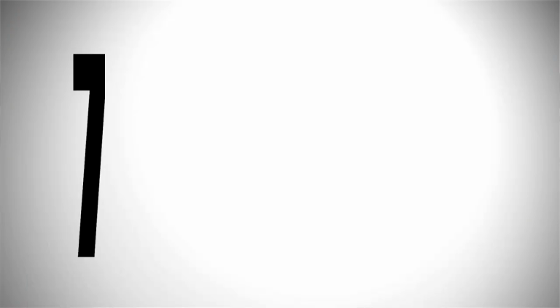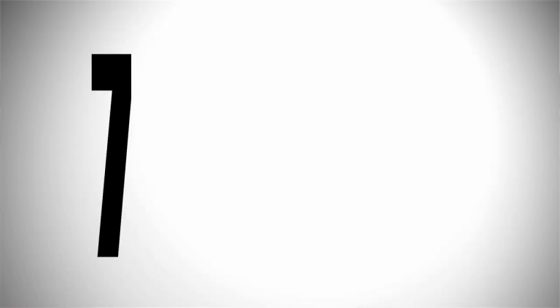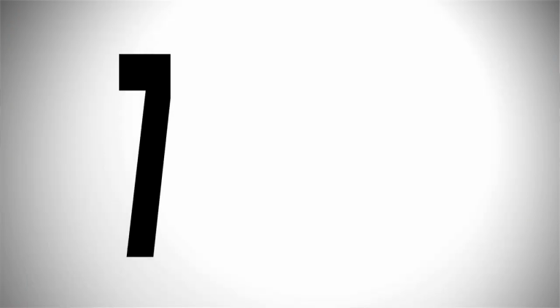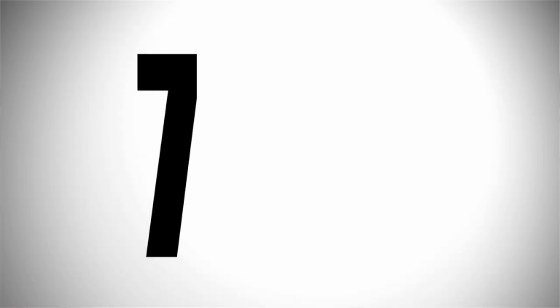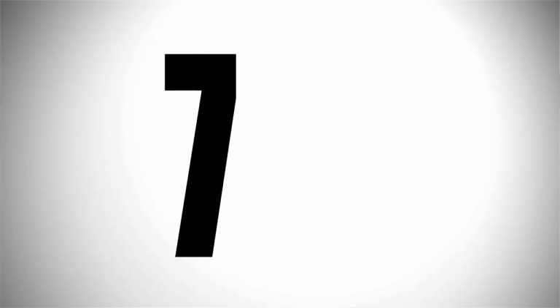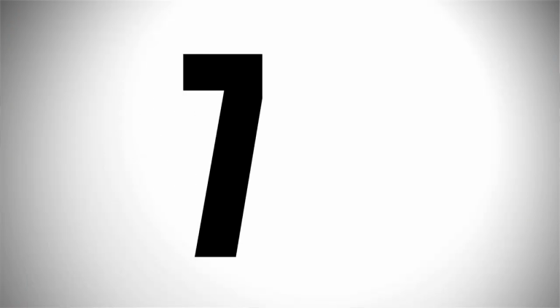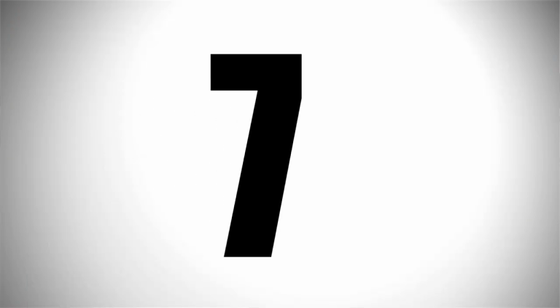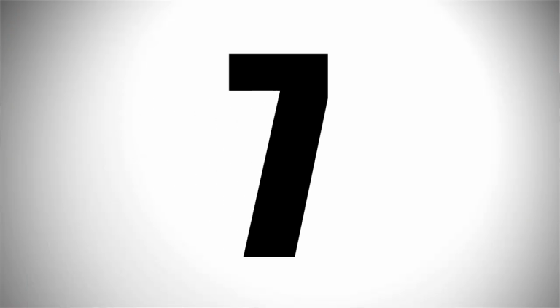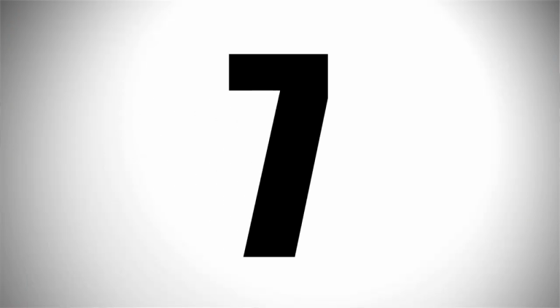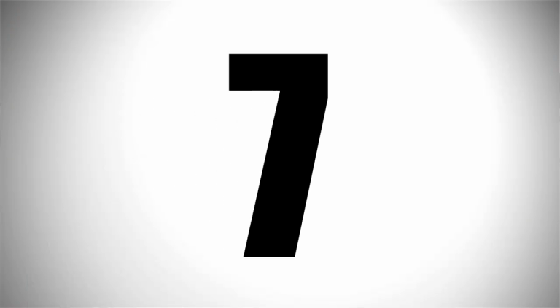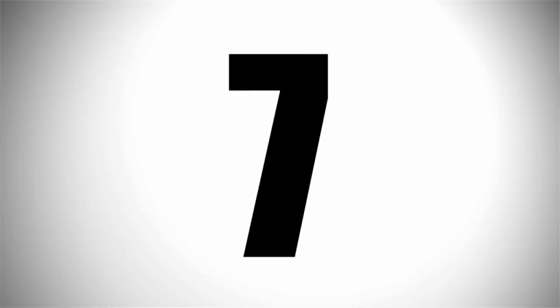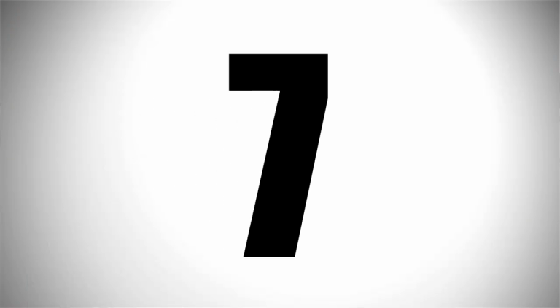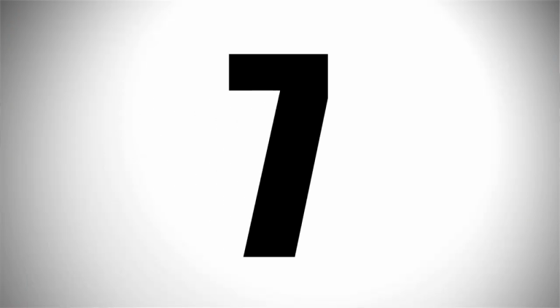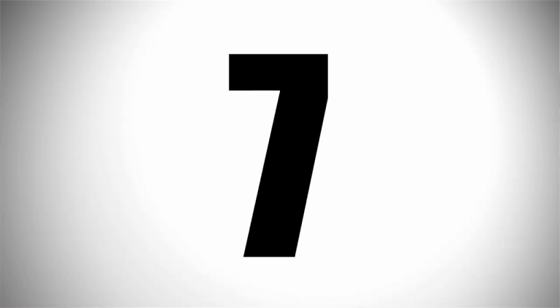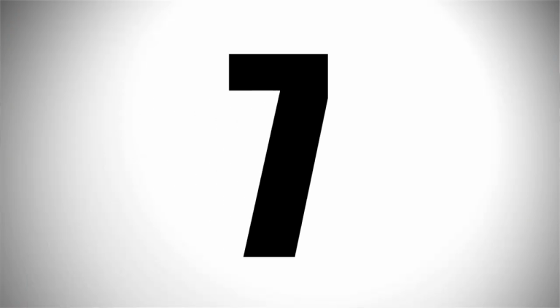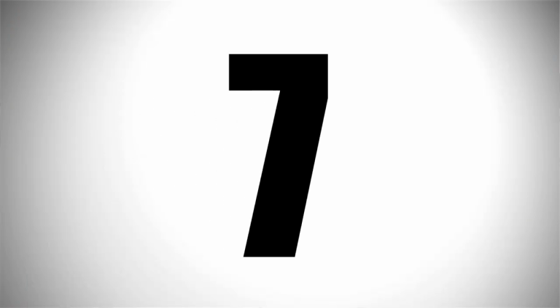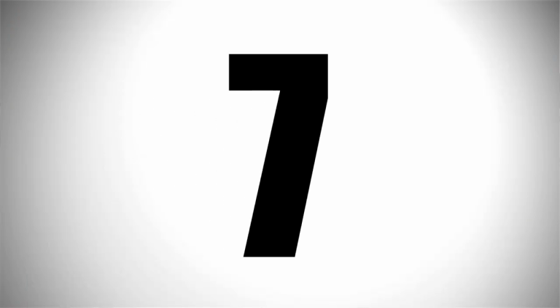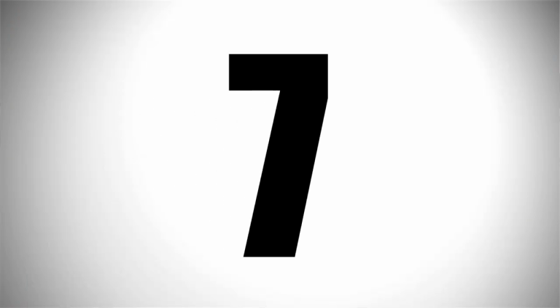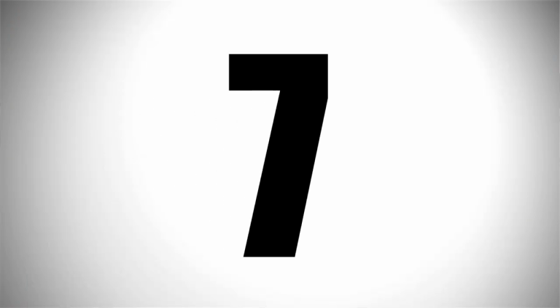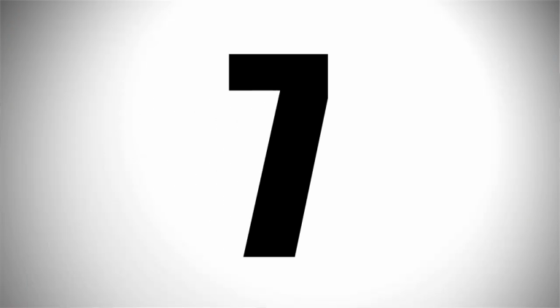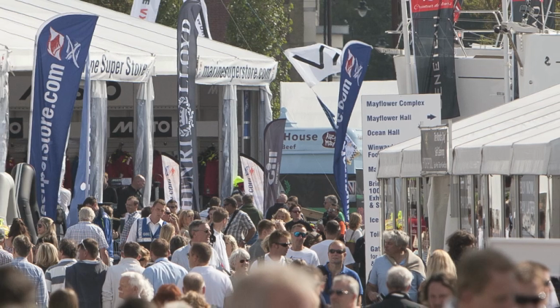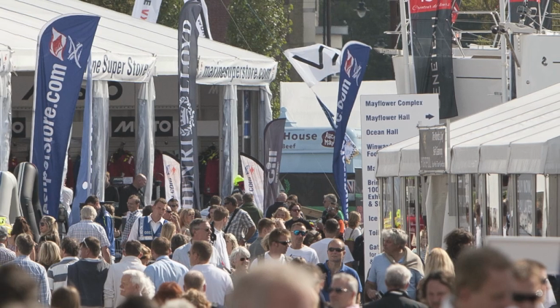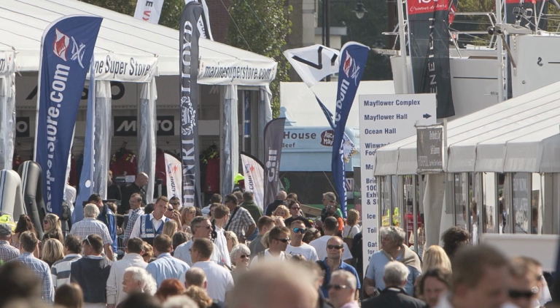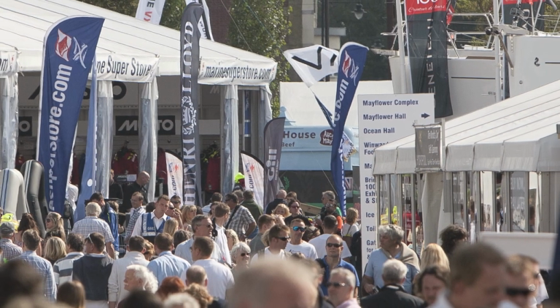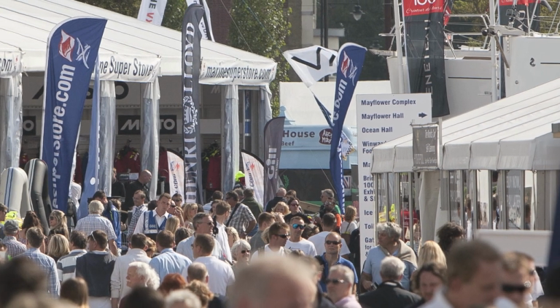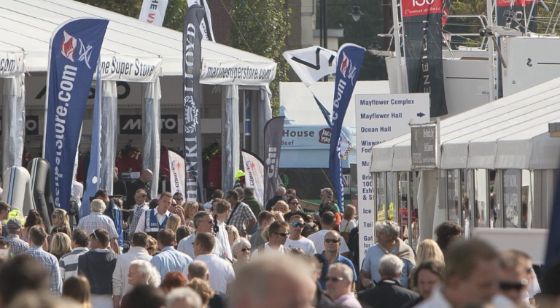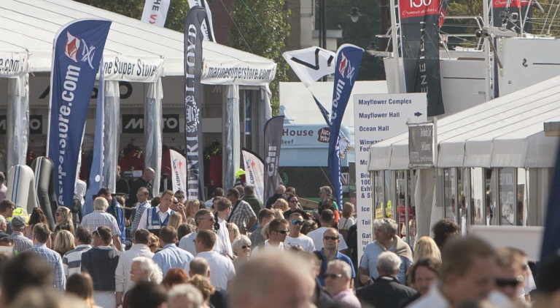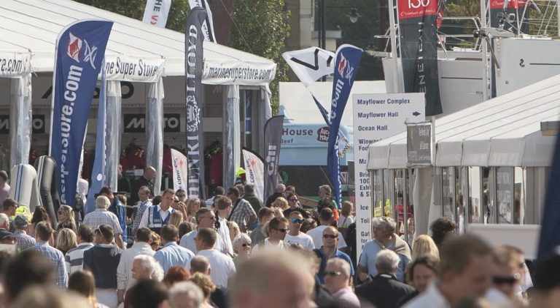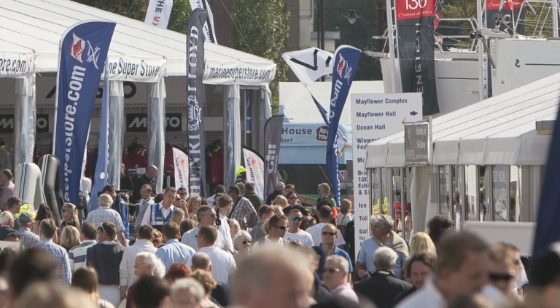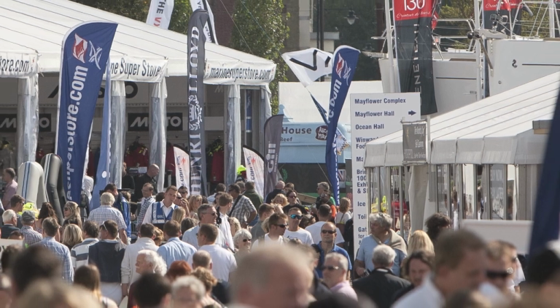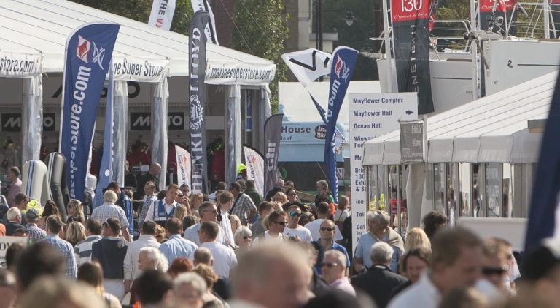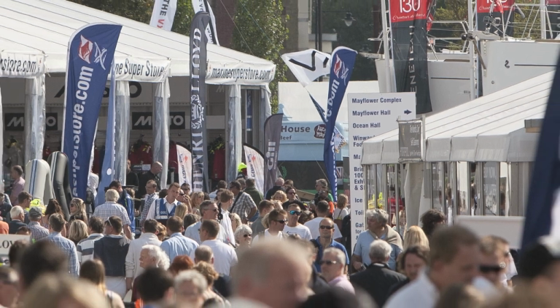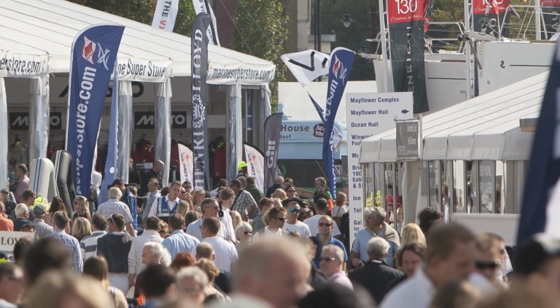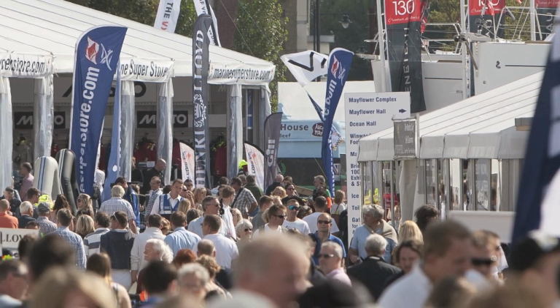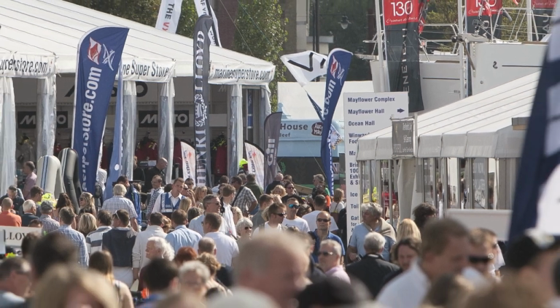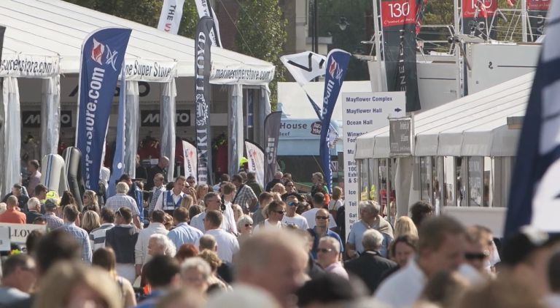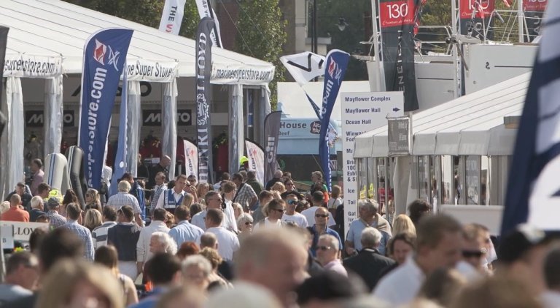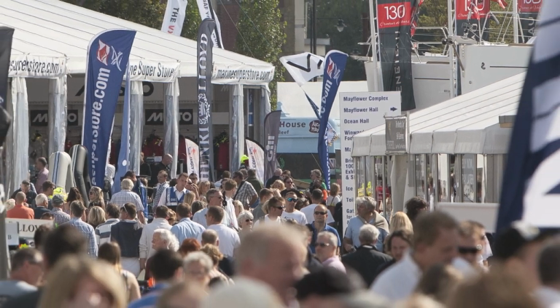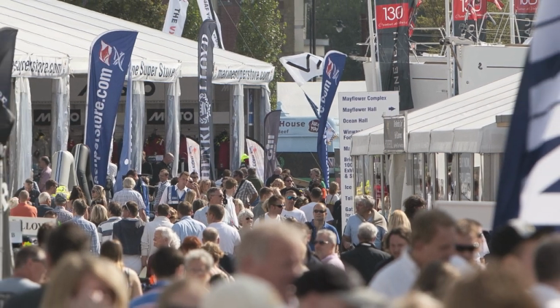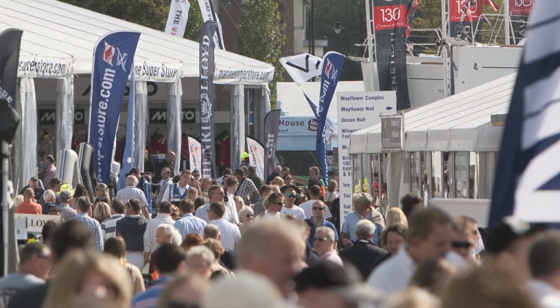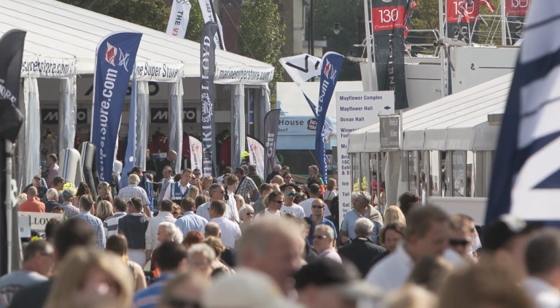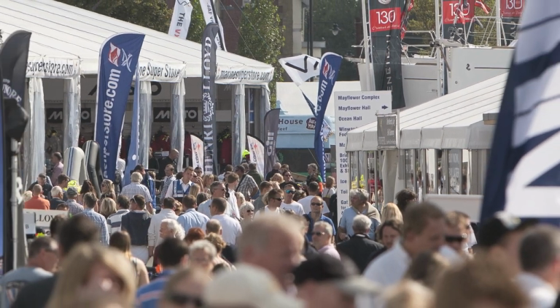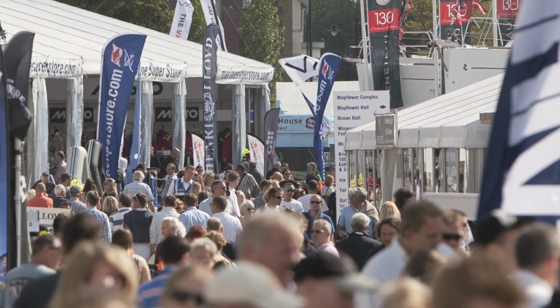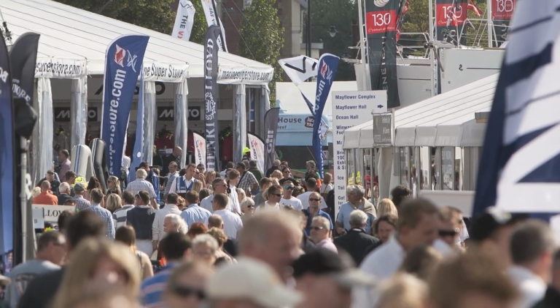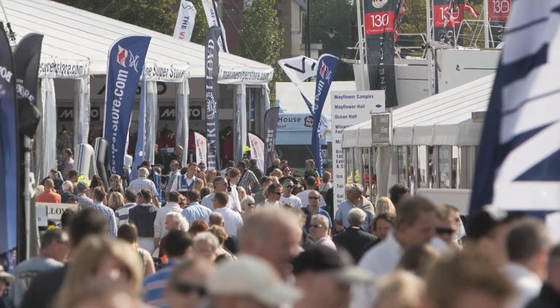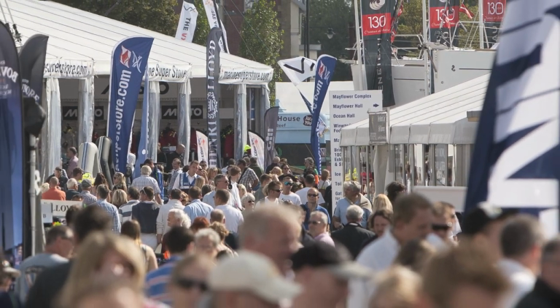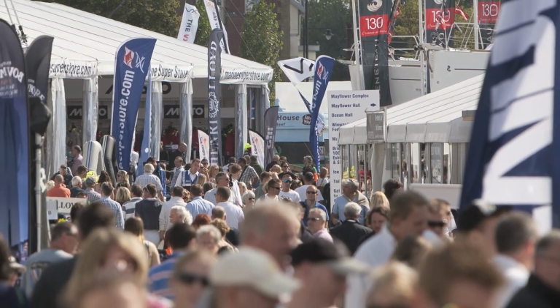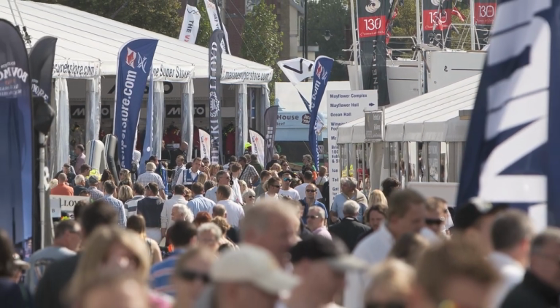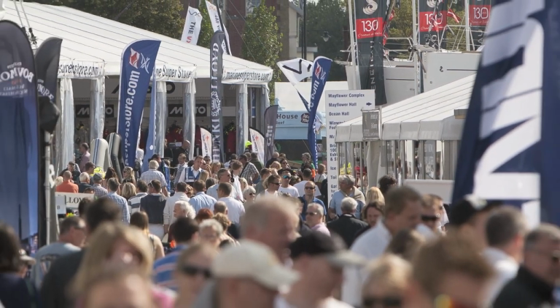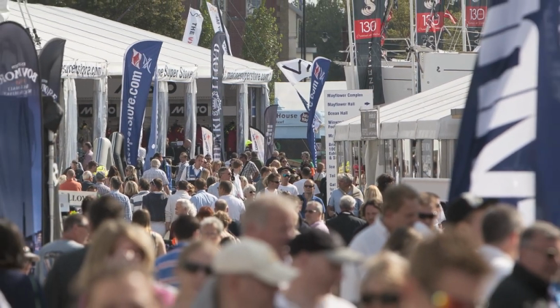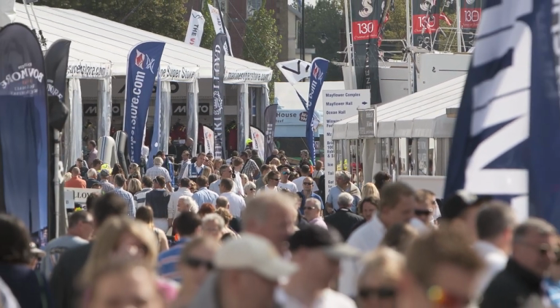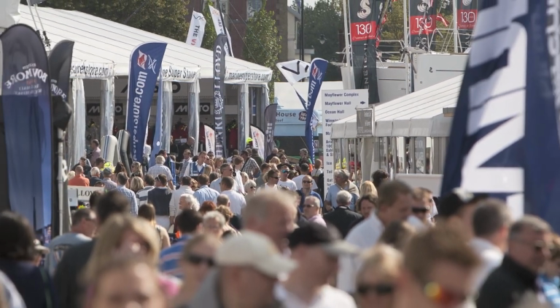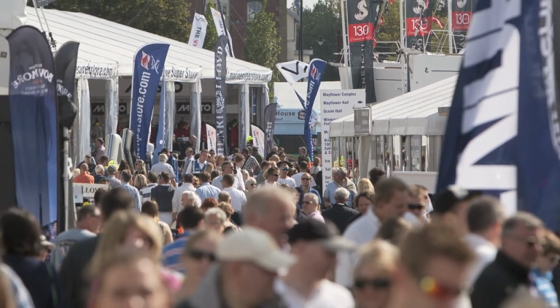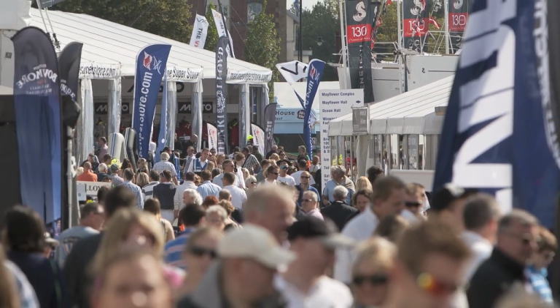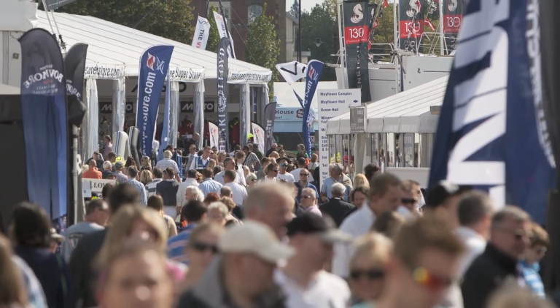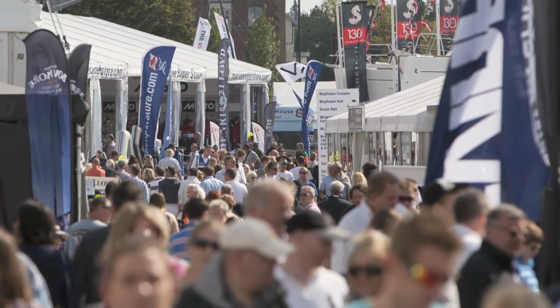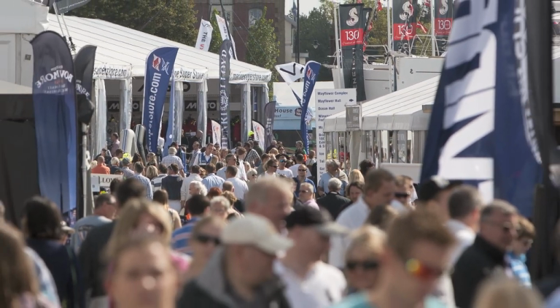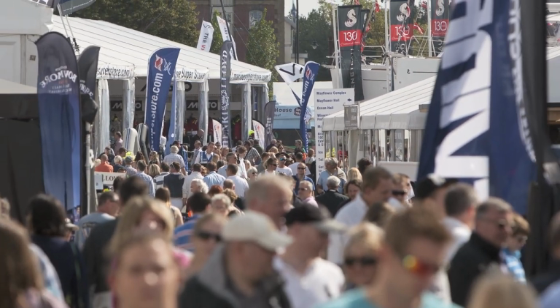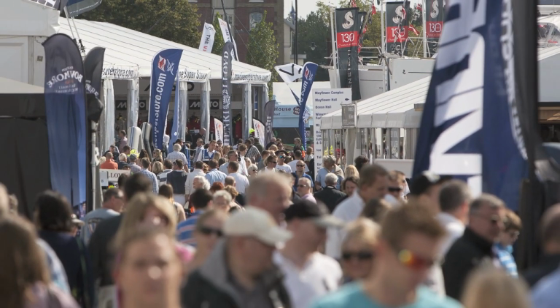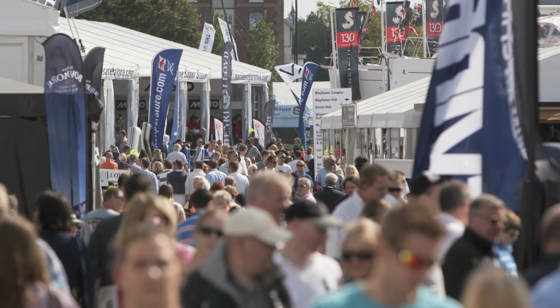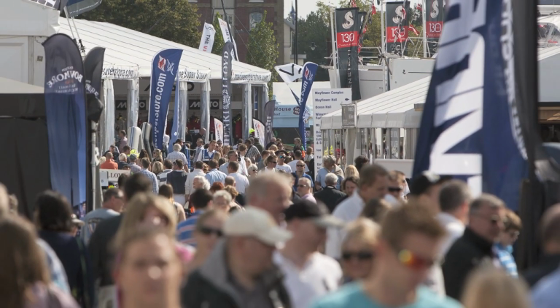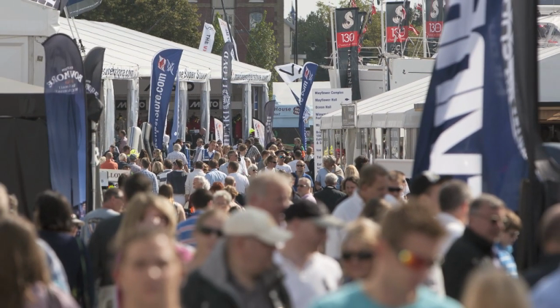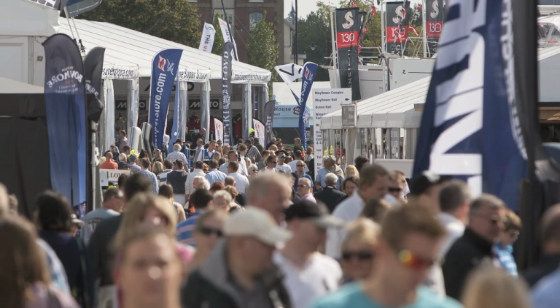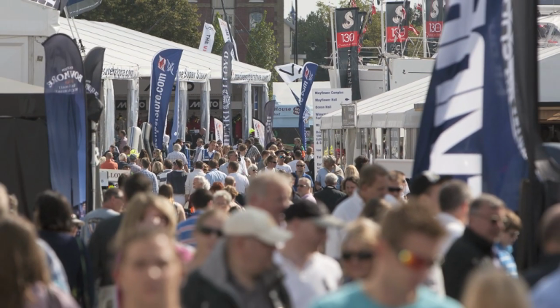Seven, the 2014 event was the 46th event, with over 600 exhibitors displaying their brands and products.